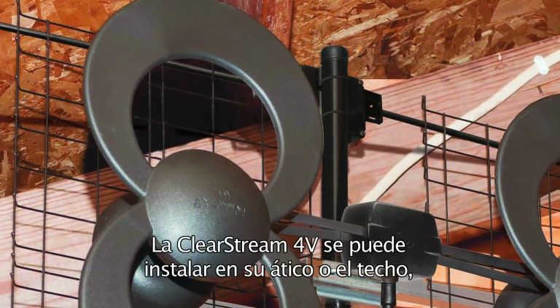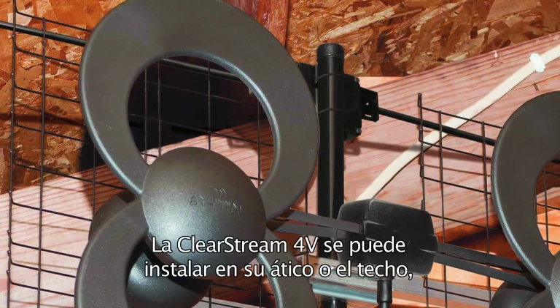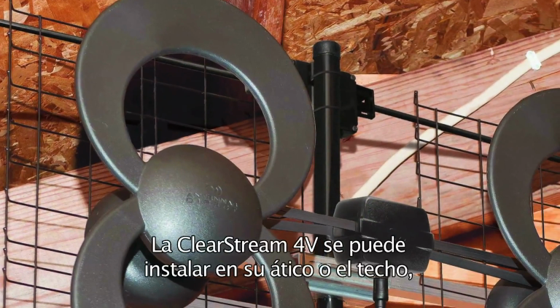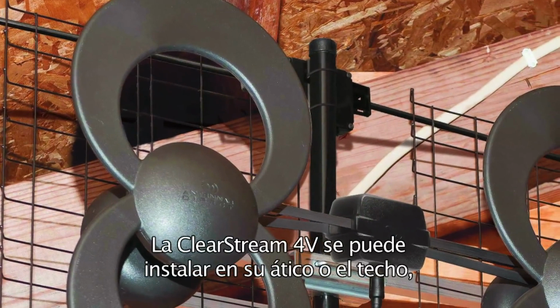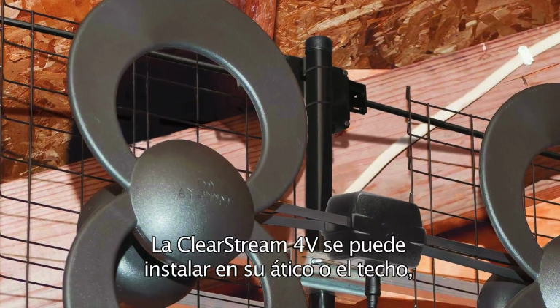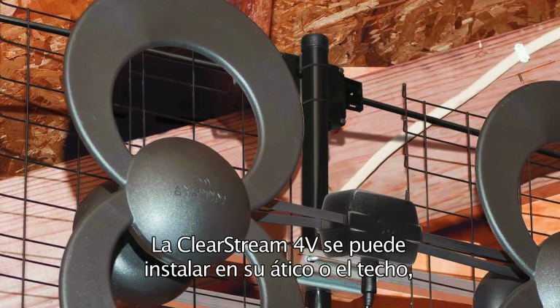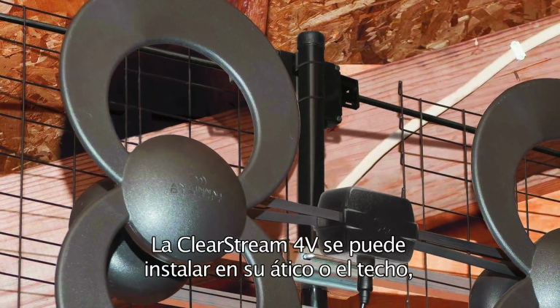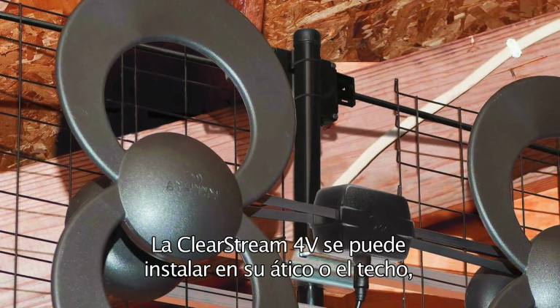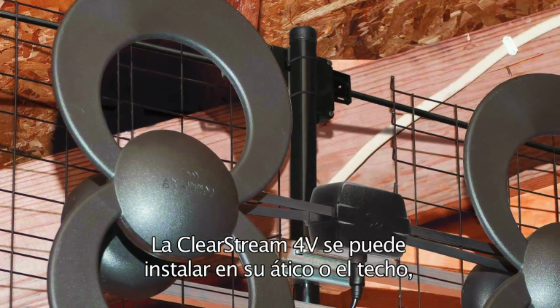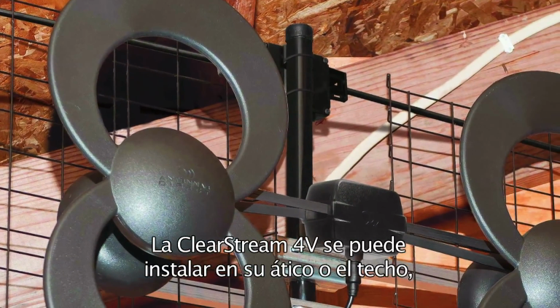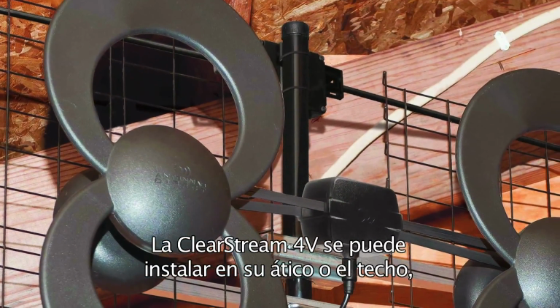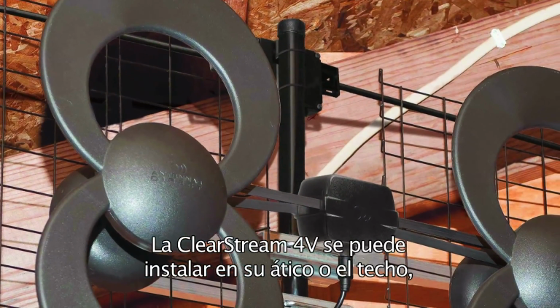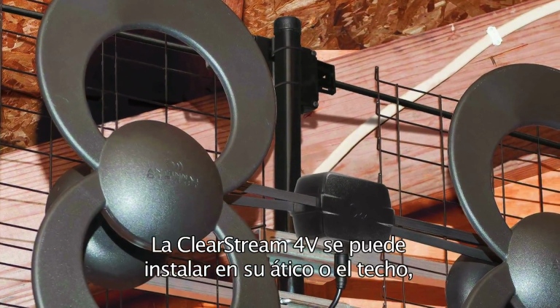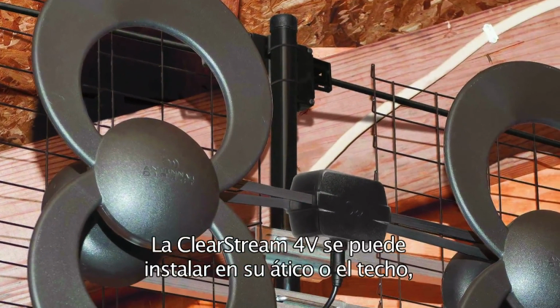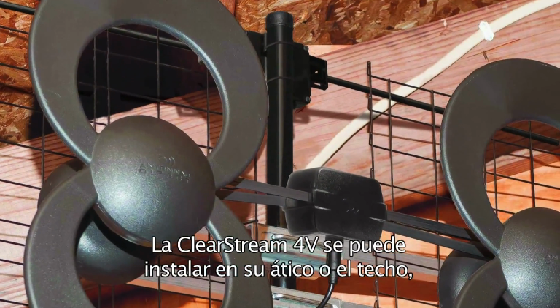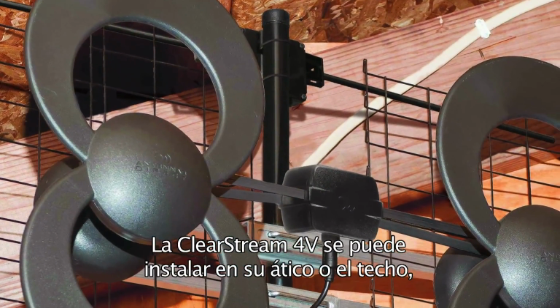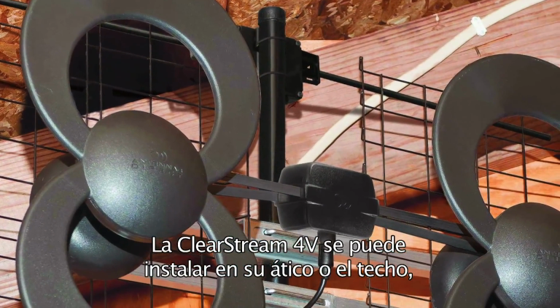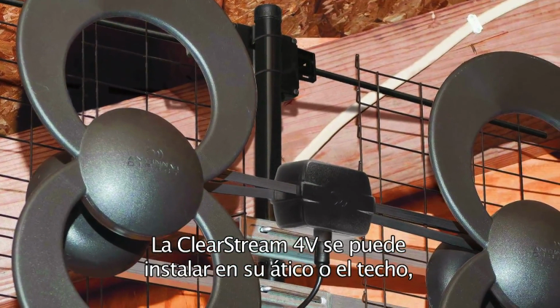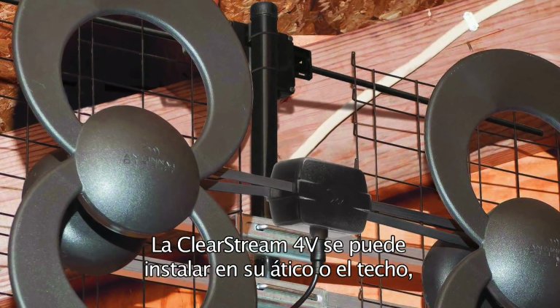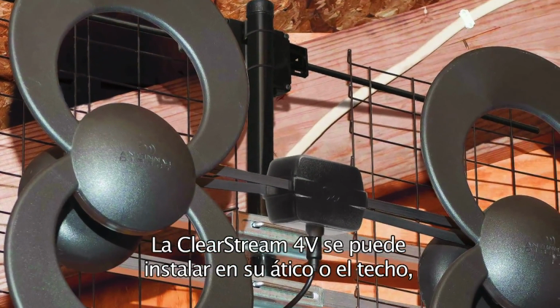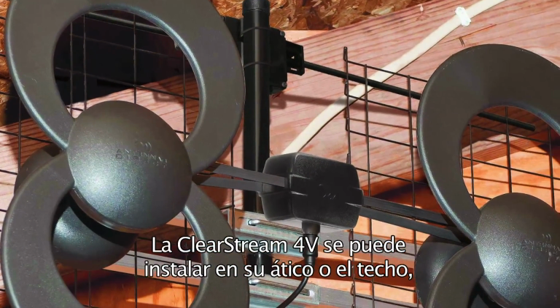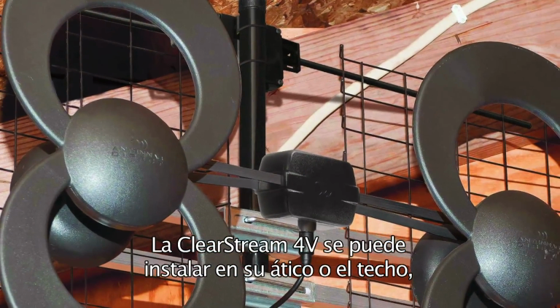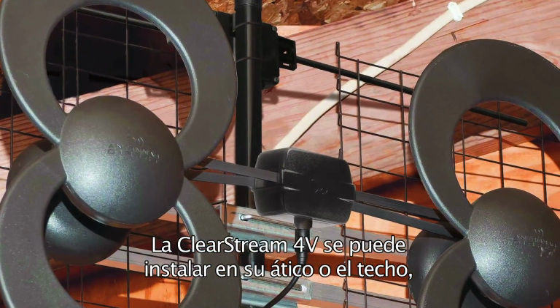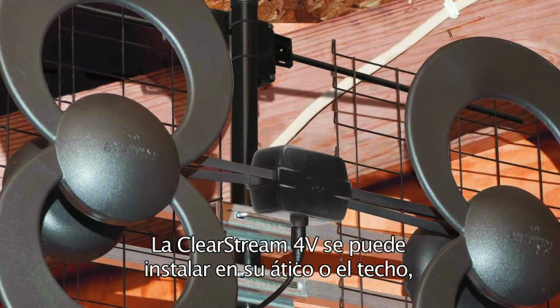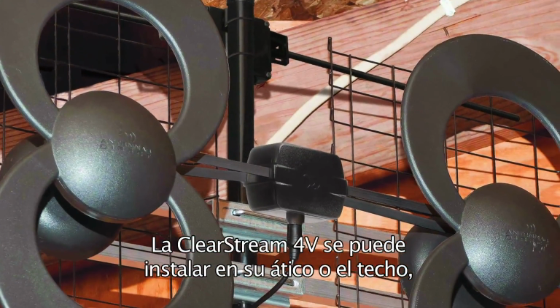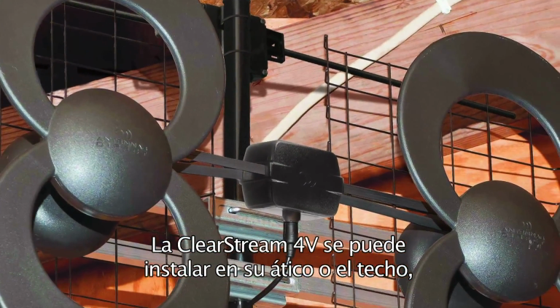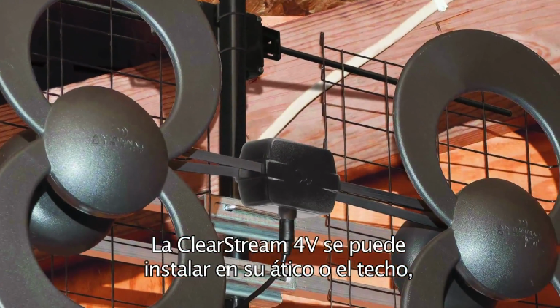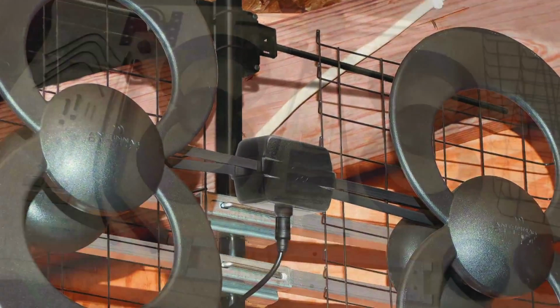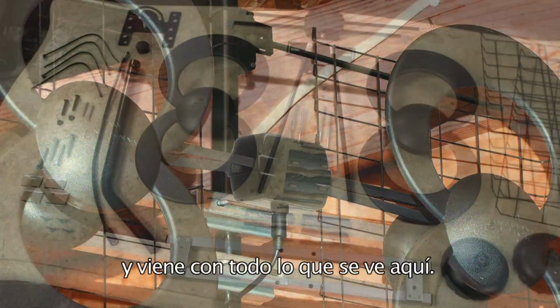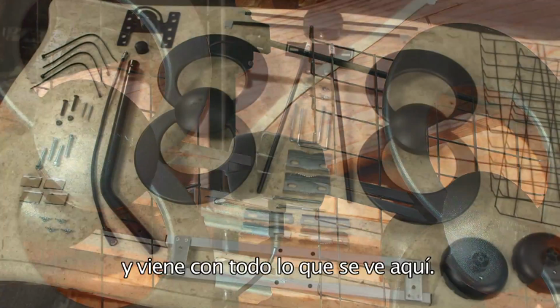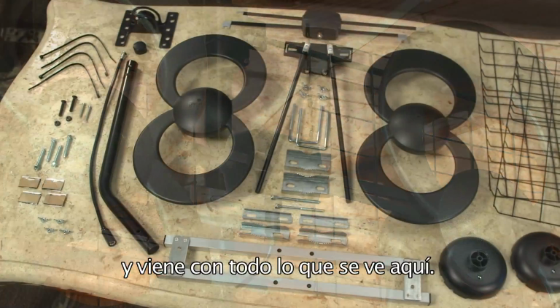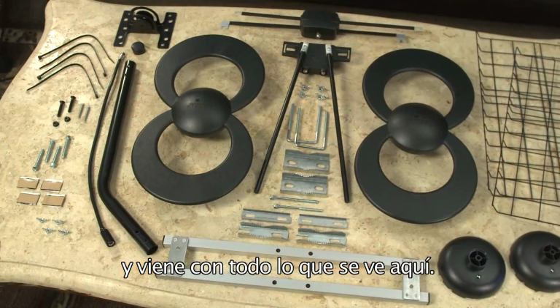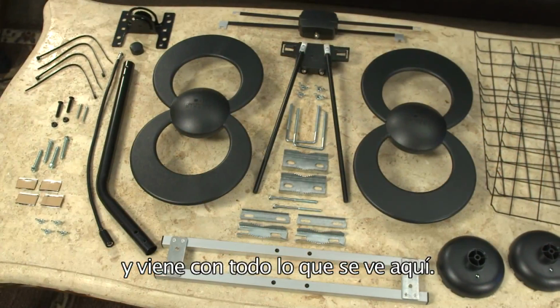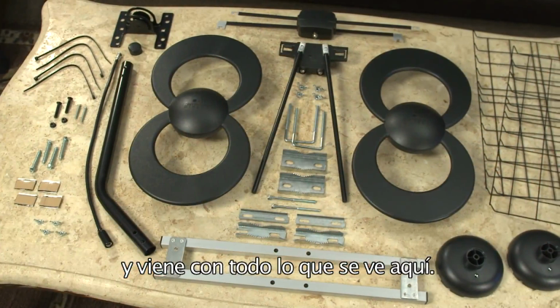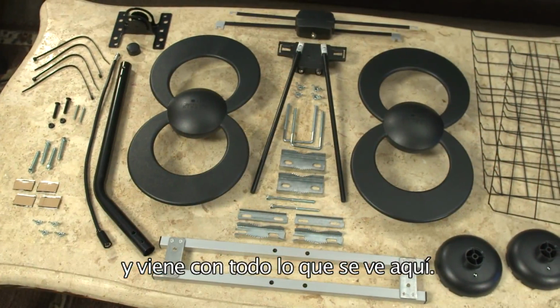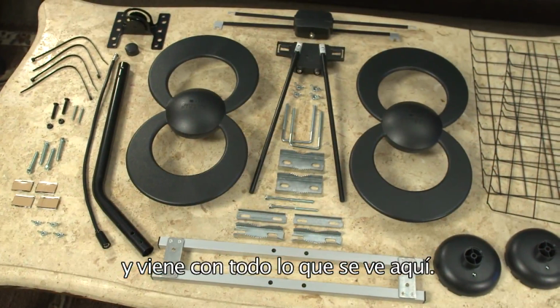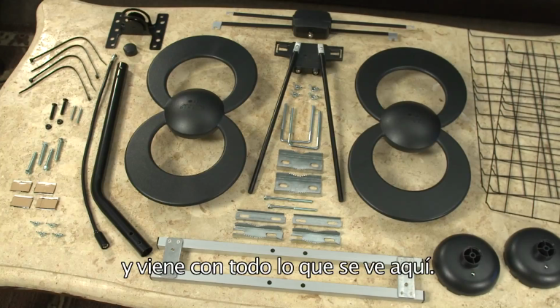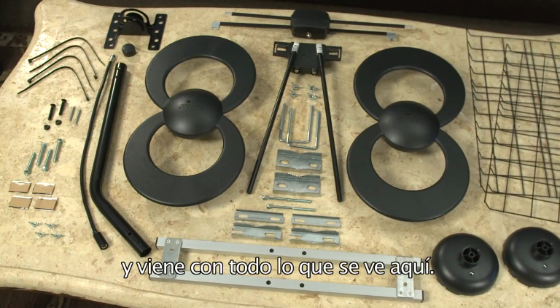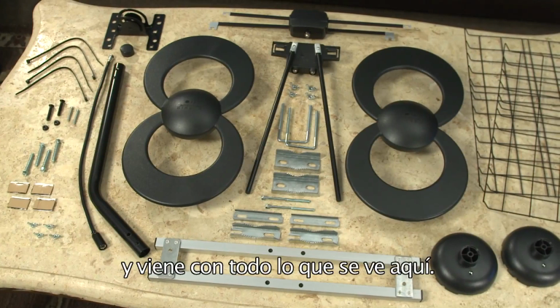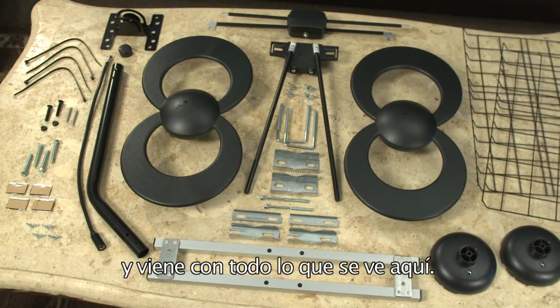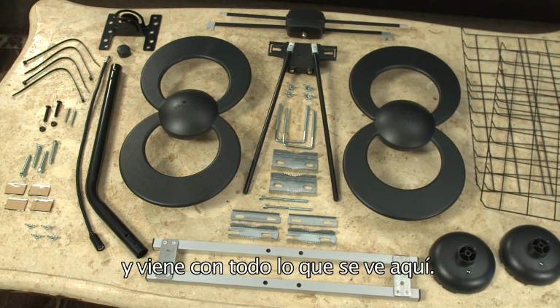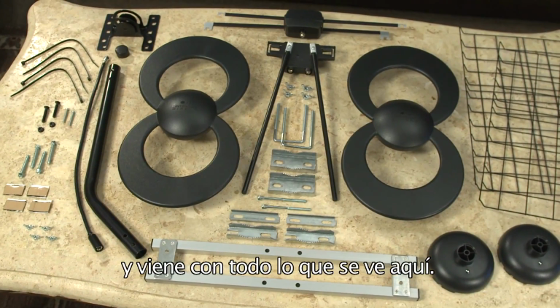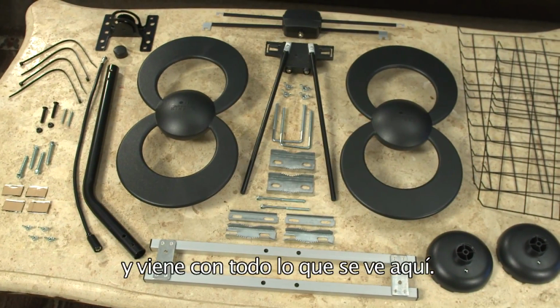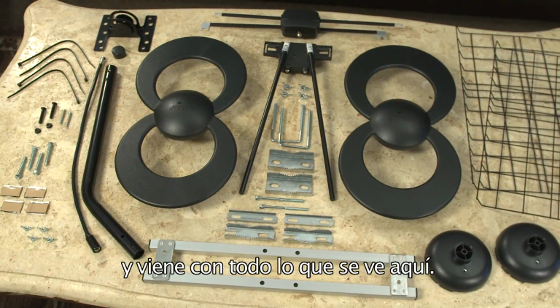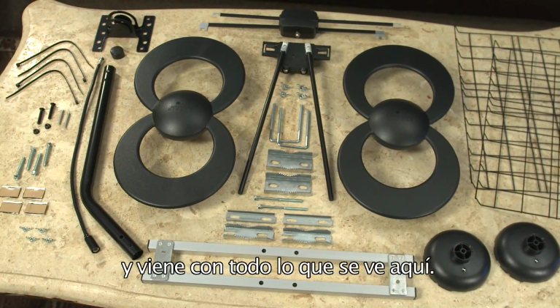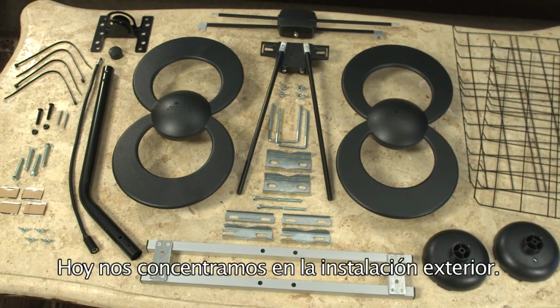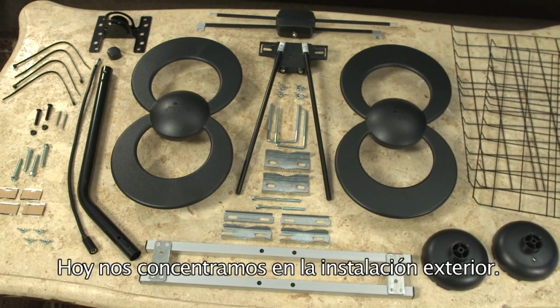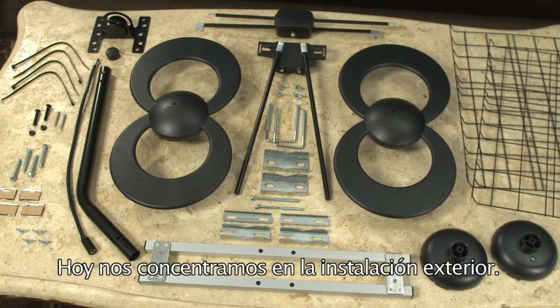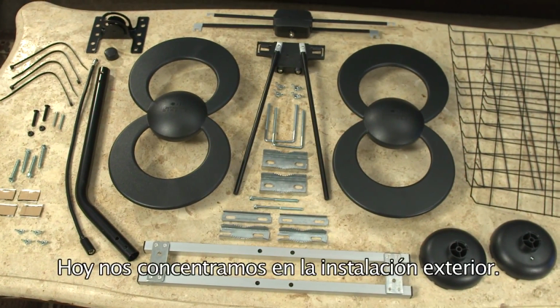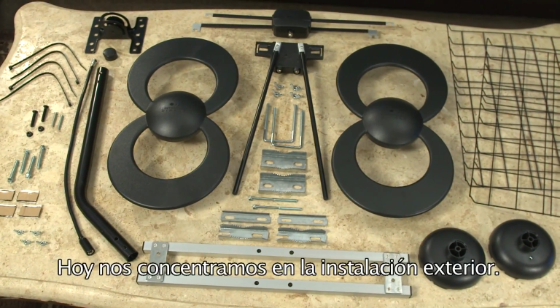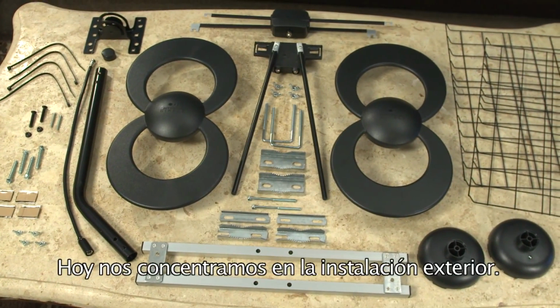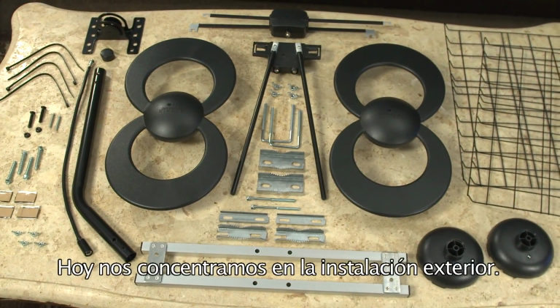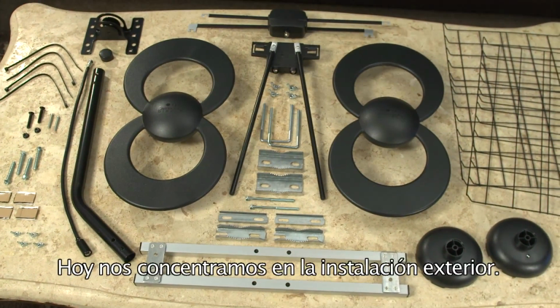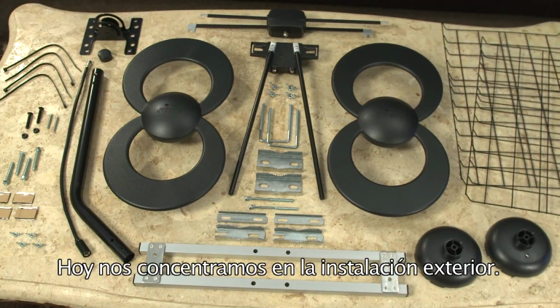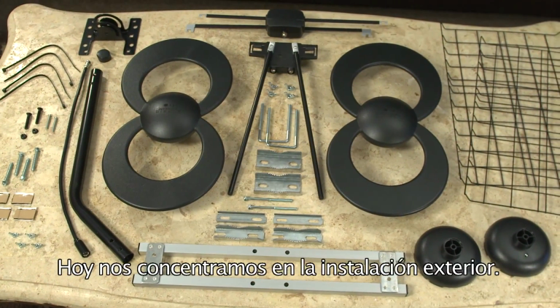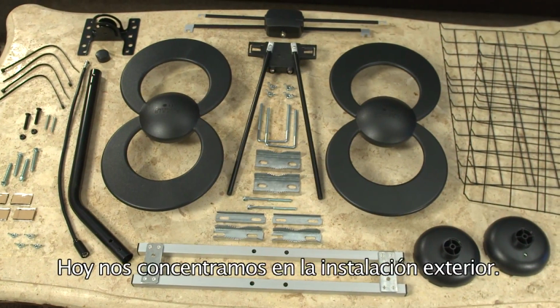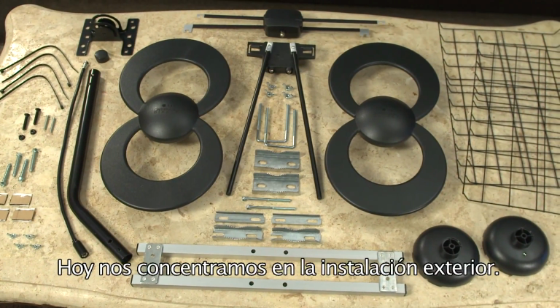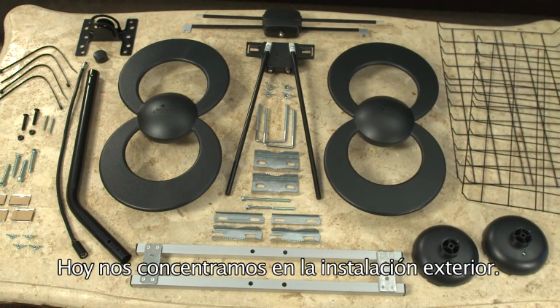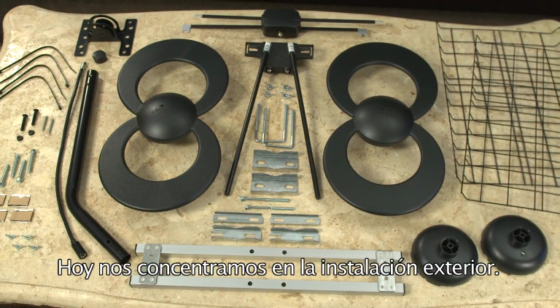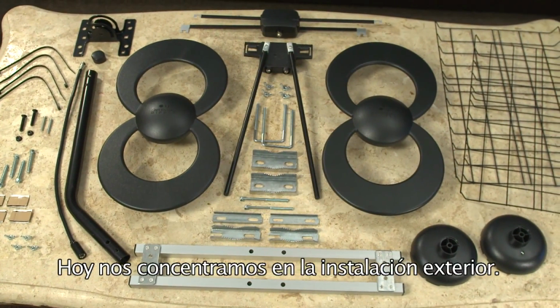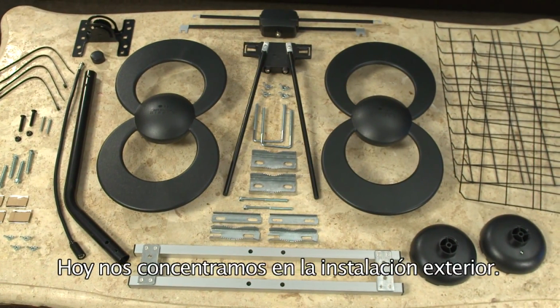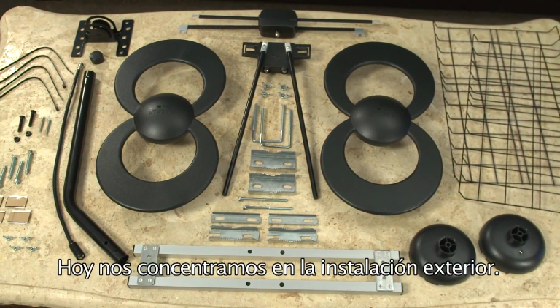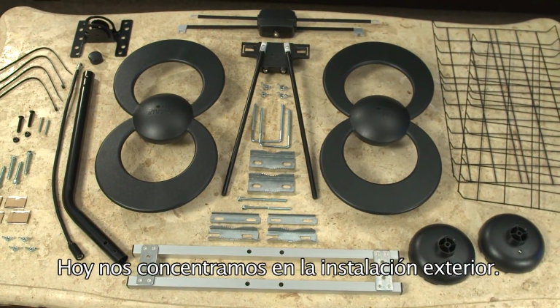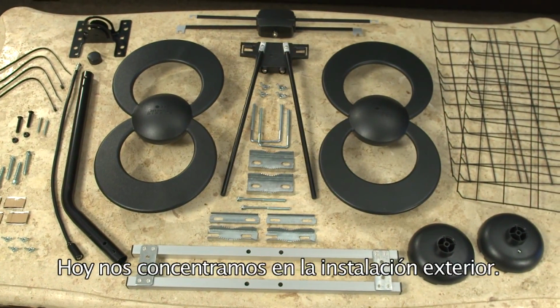The ClearStream 4V can be installed in your attic or on your roof, and comes with everything you see here. Today we will focus on exterior installation.